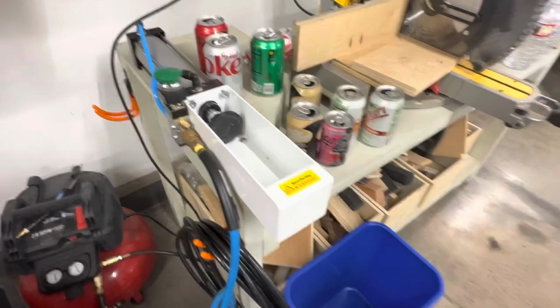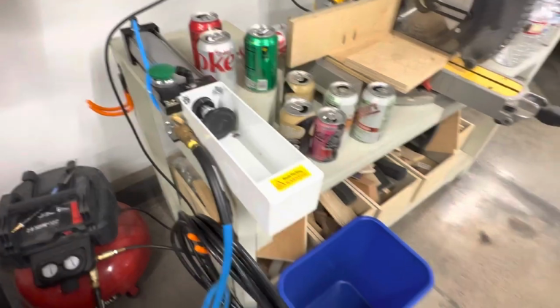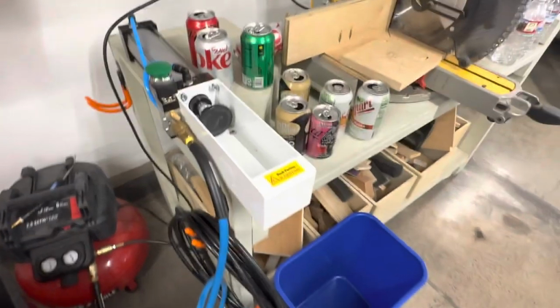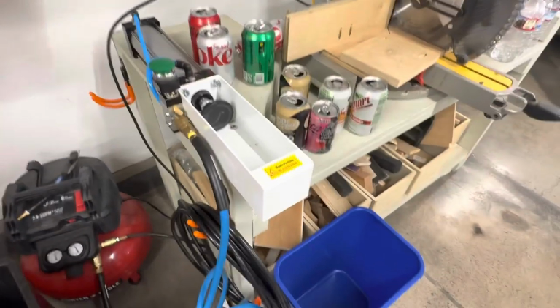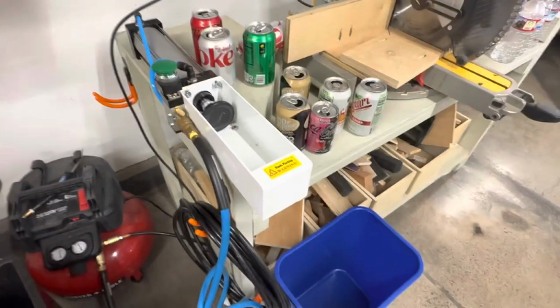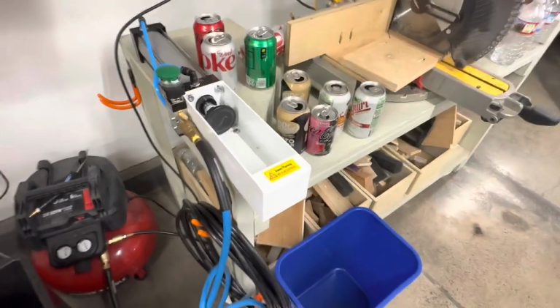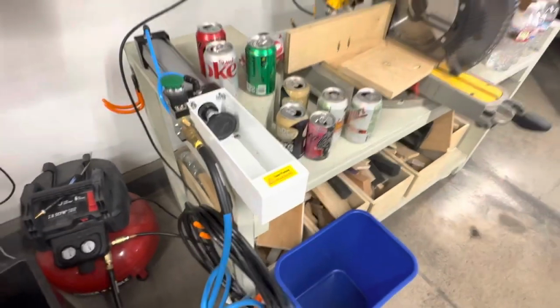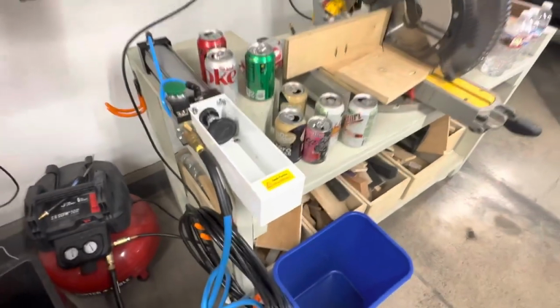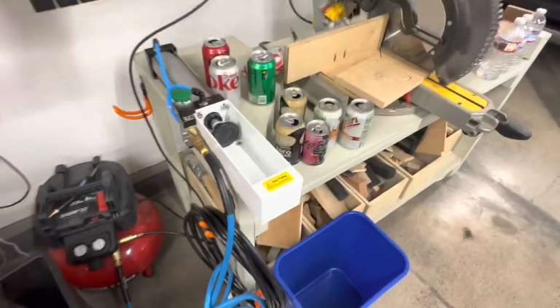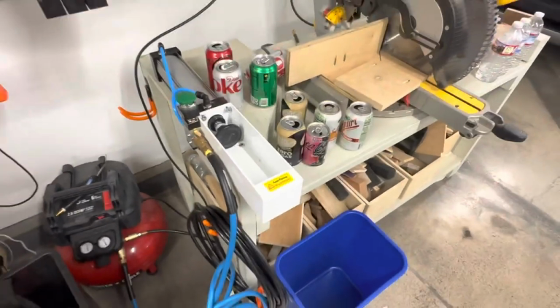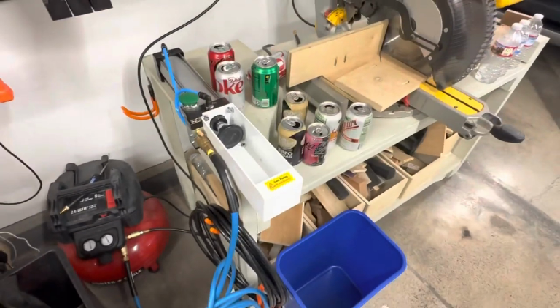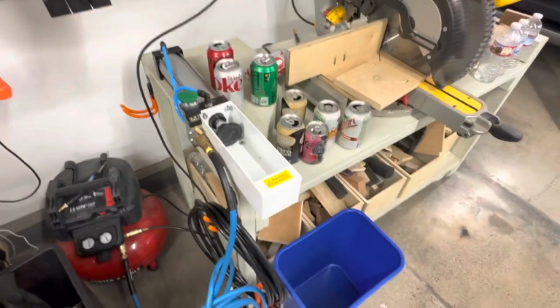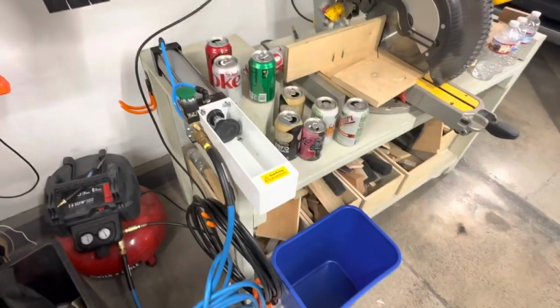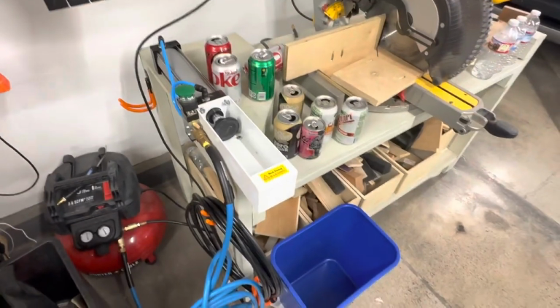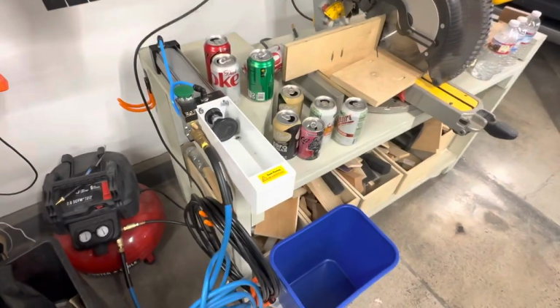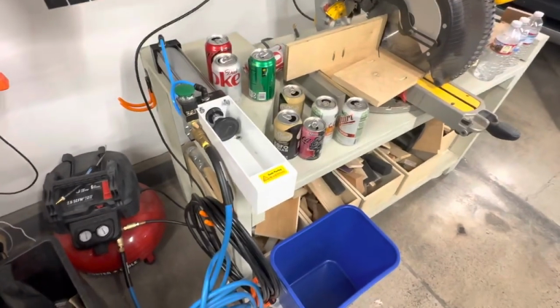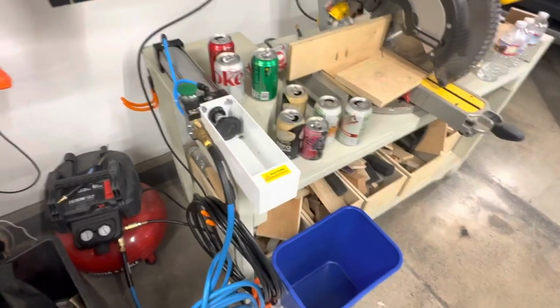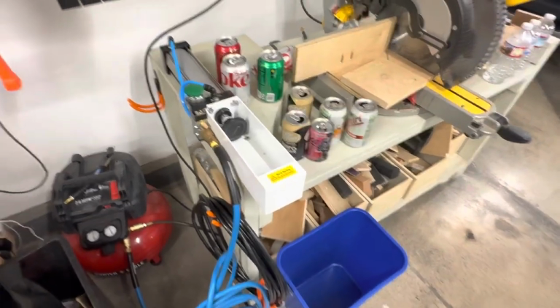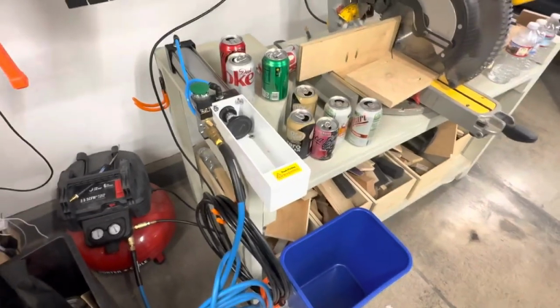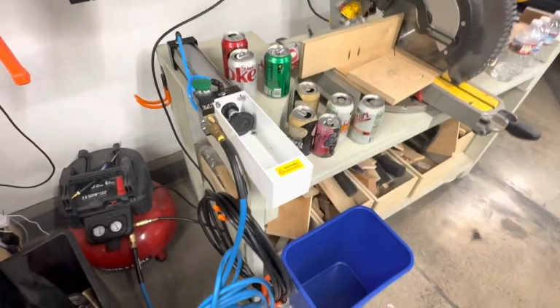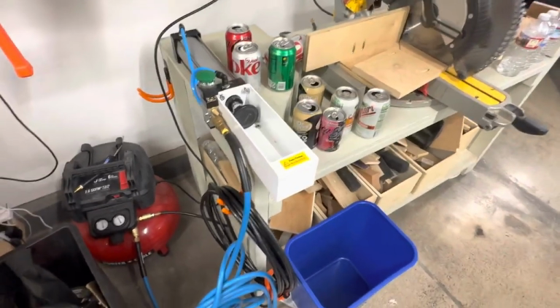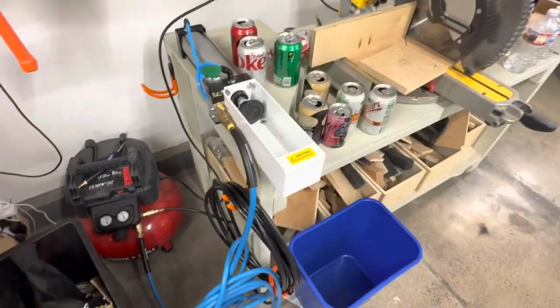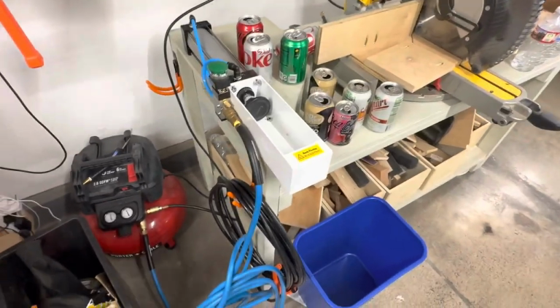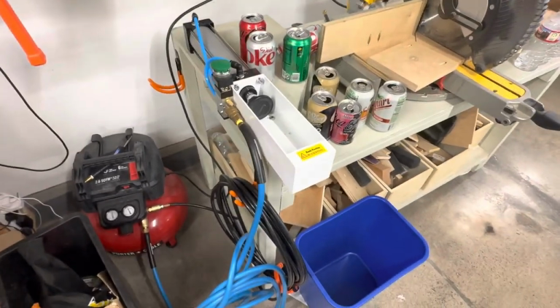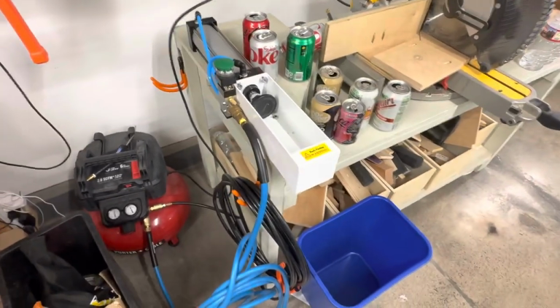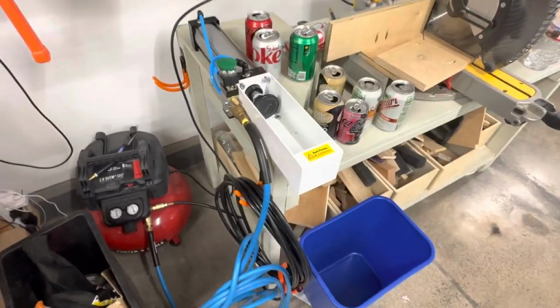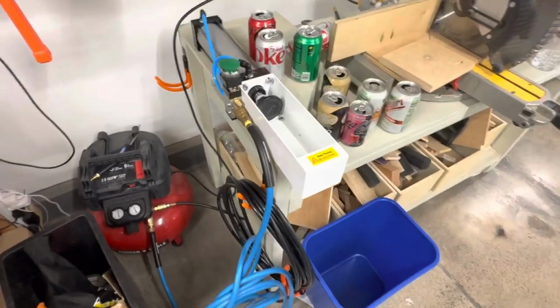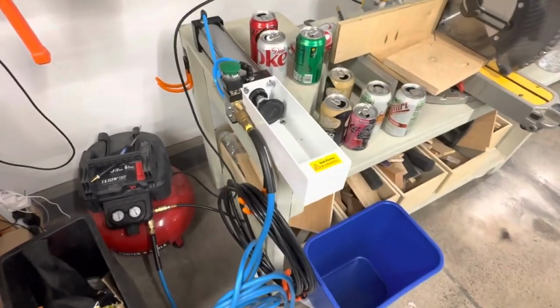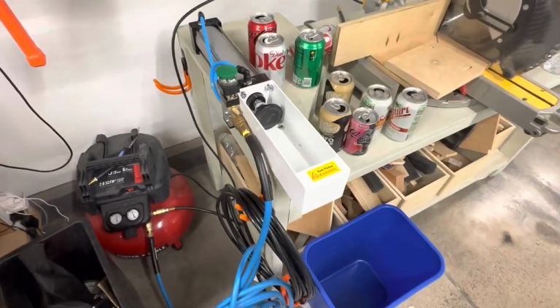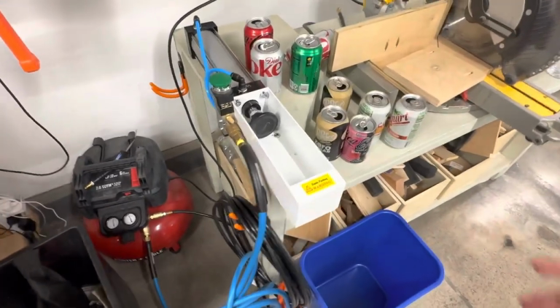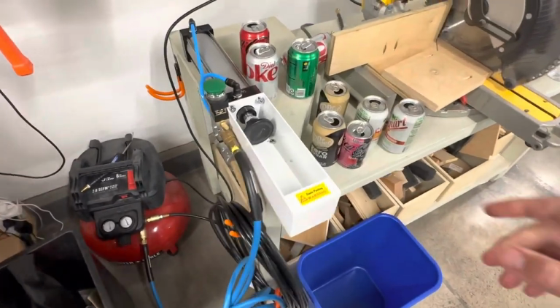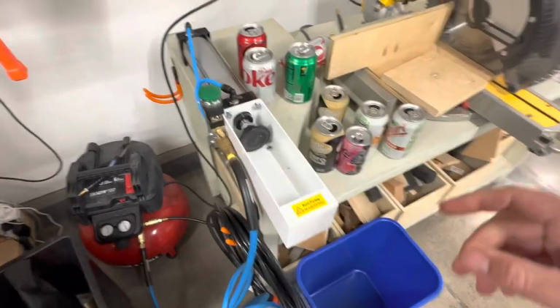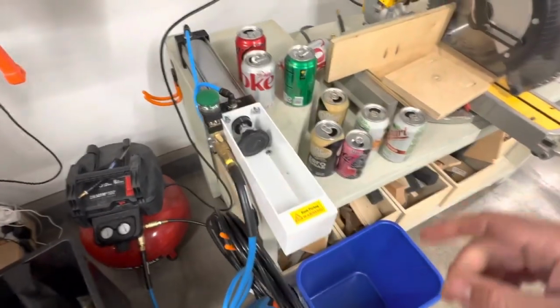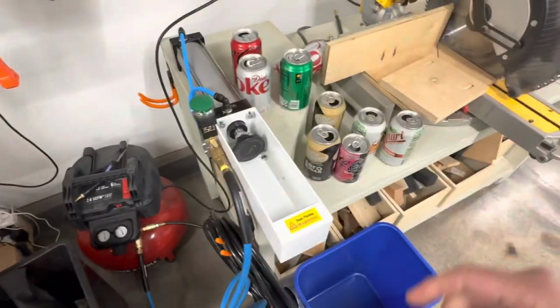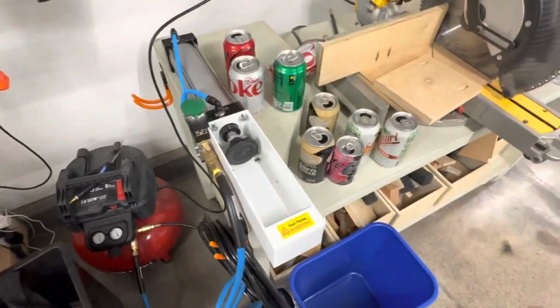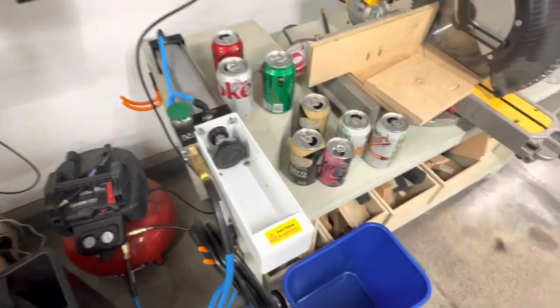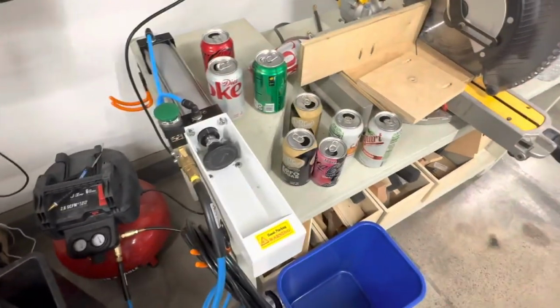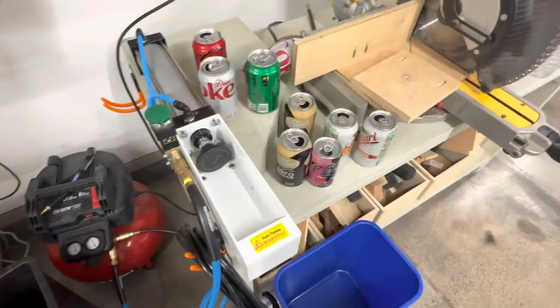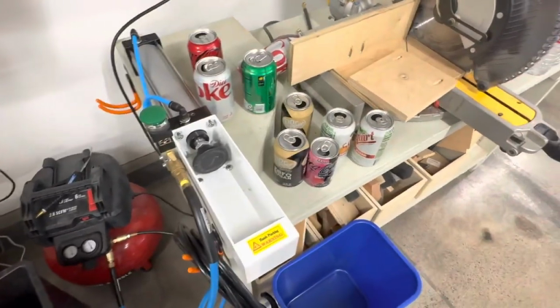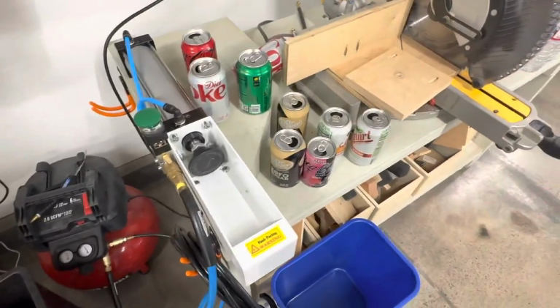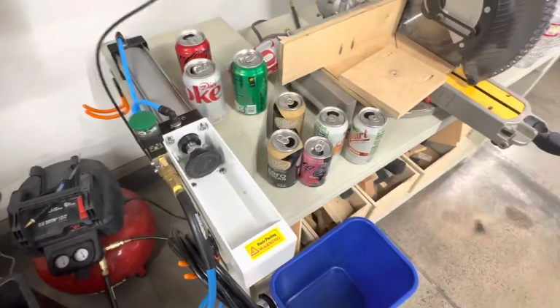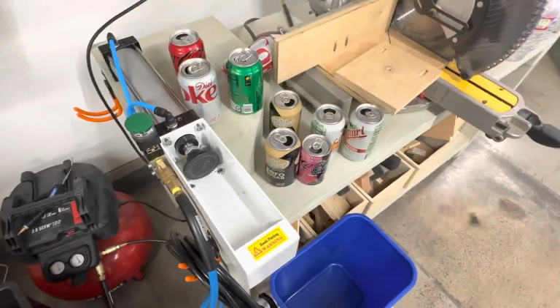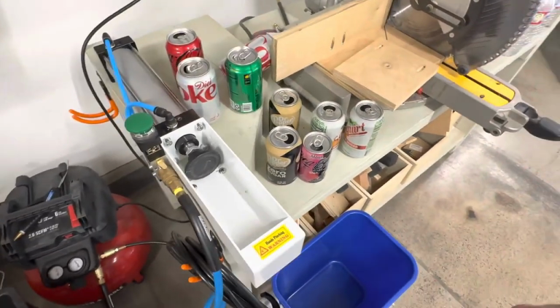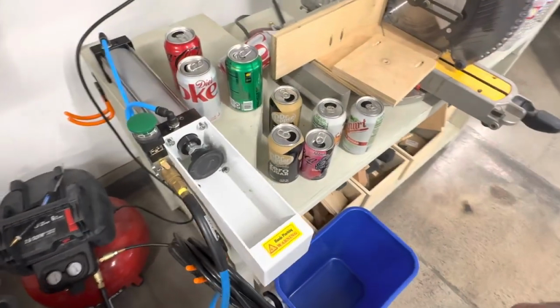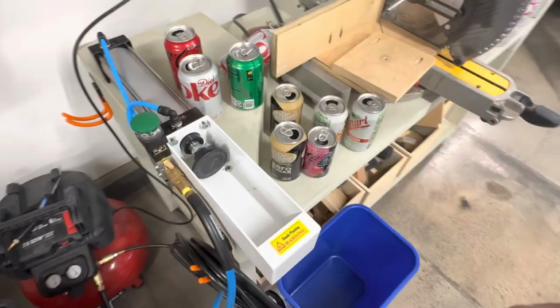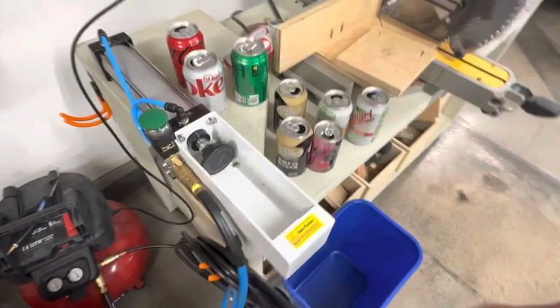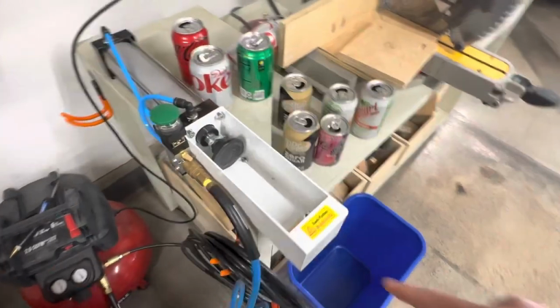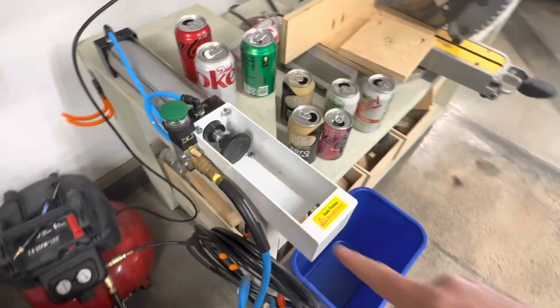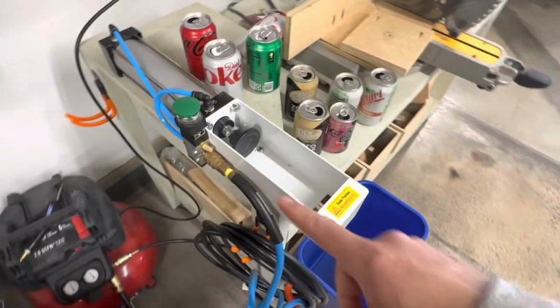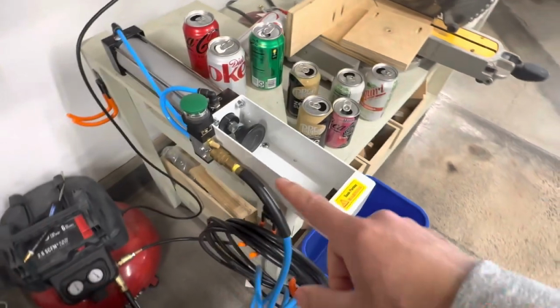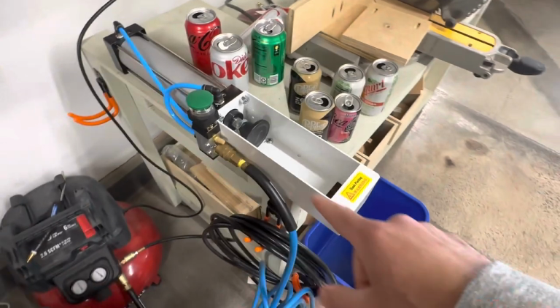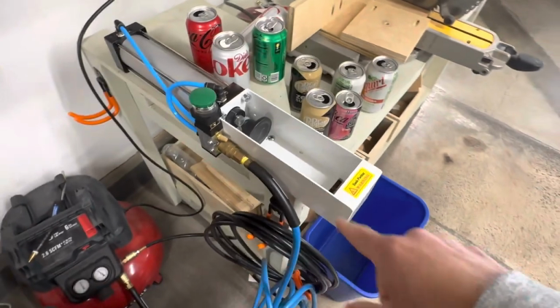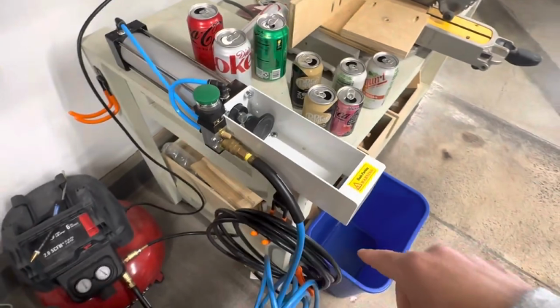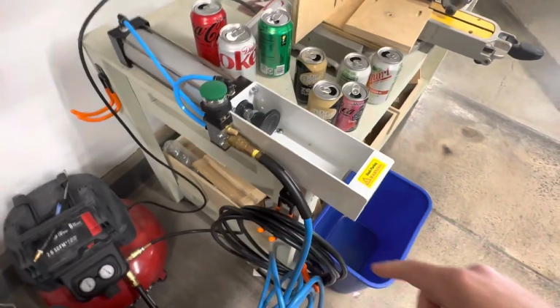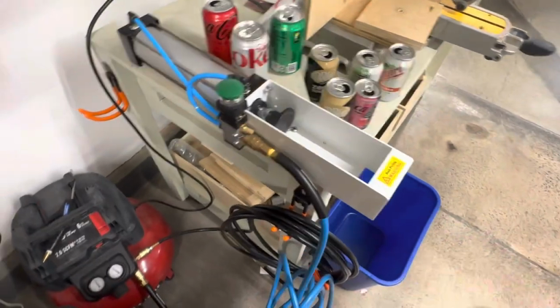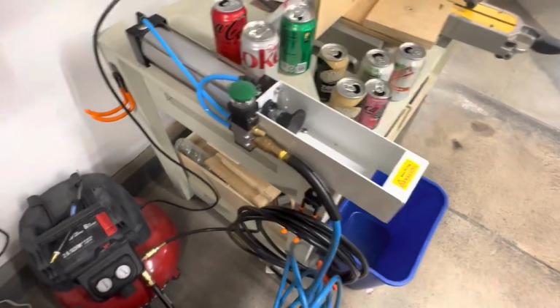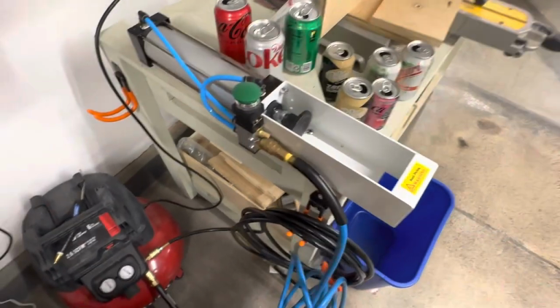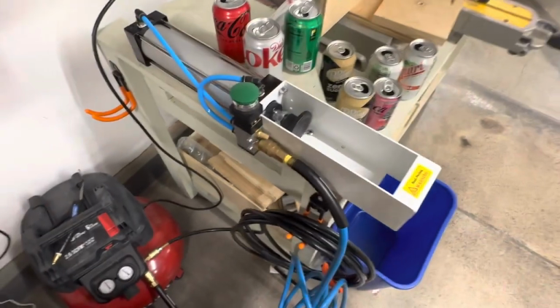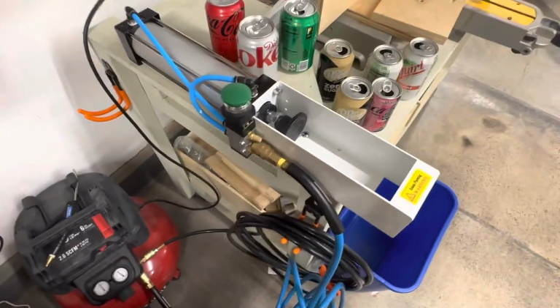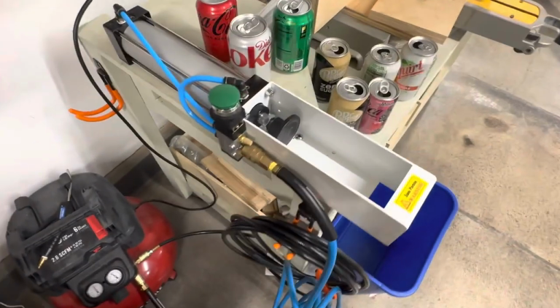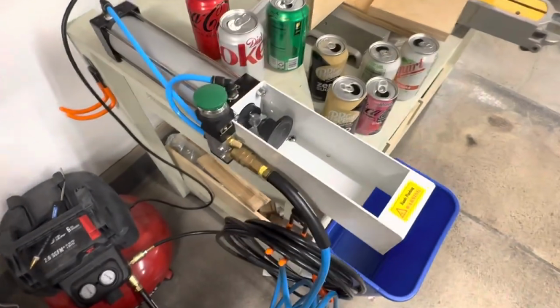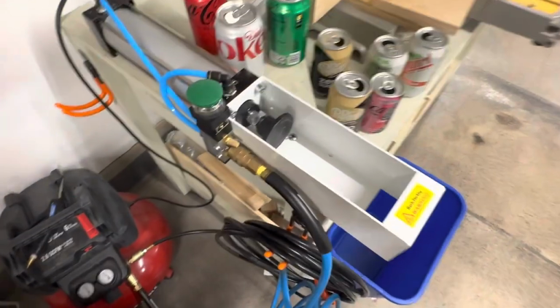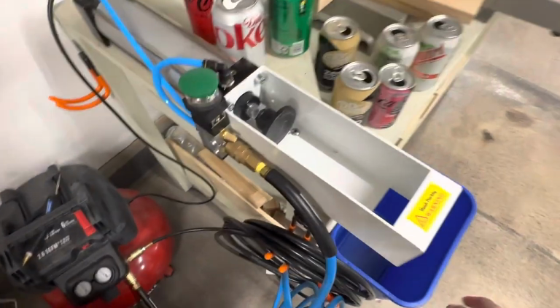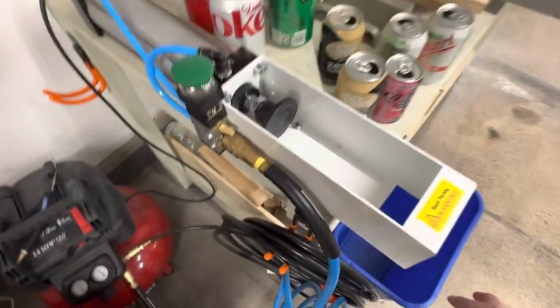Good afternoon, YouTube. Welcome back to the channel. I posted a quick short the other day demonstrating how this thing is used.